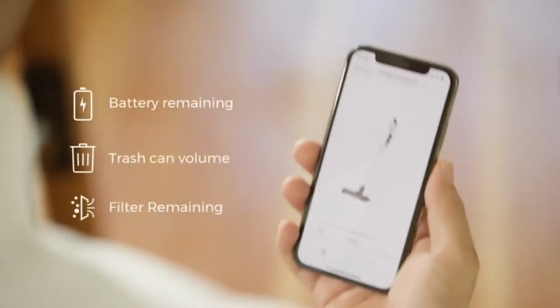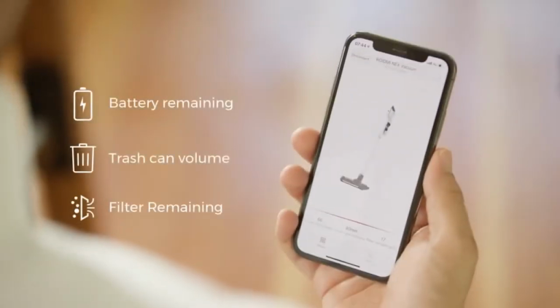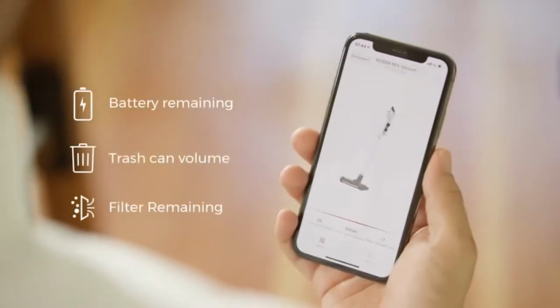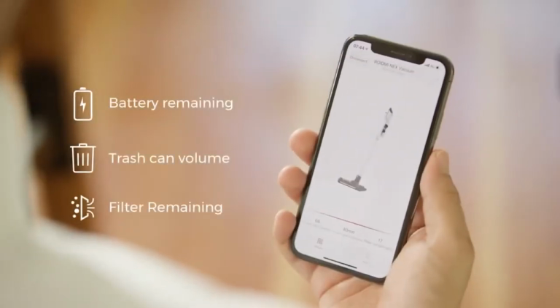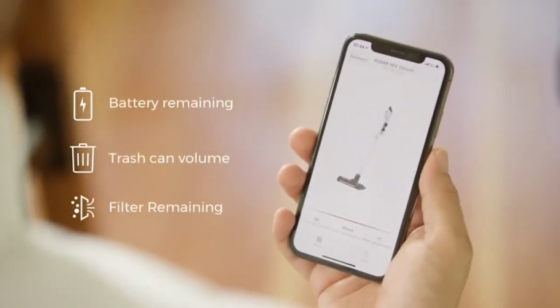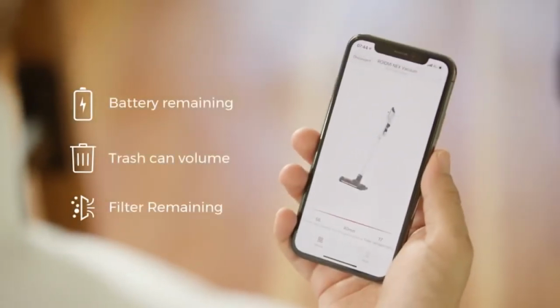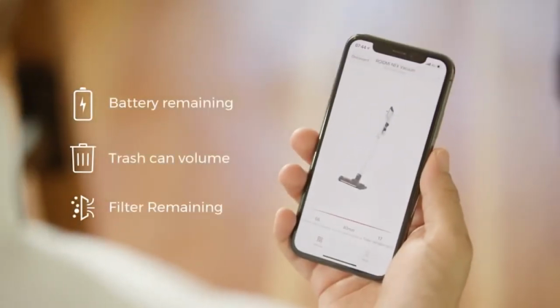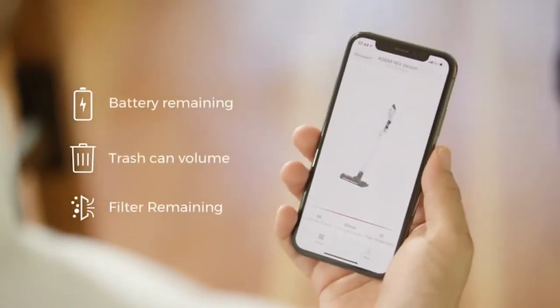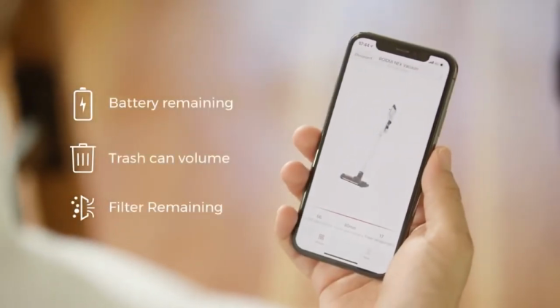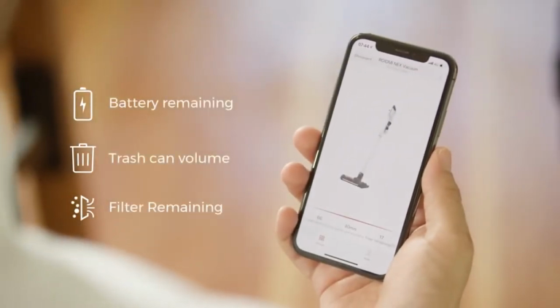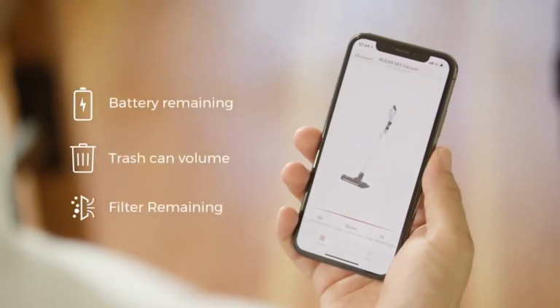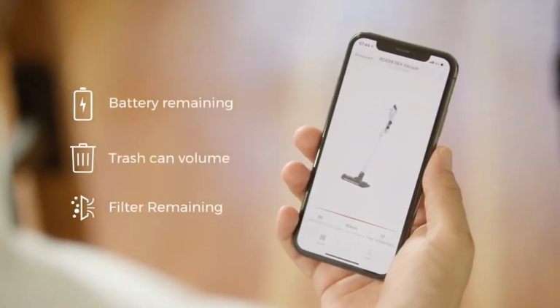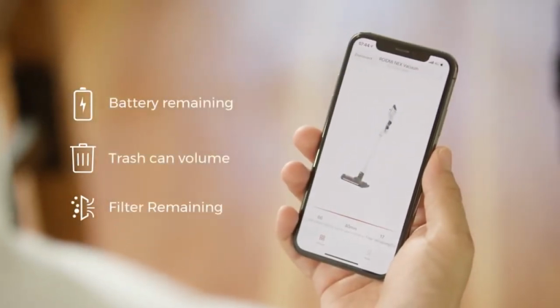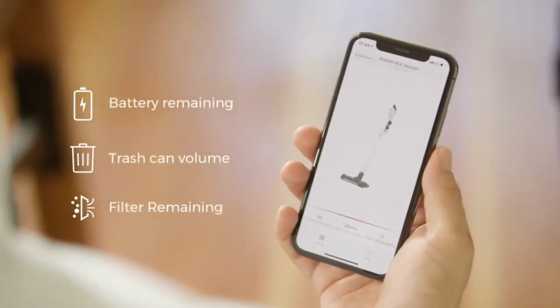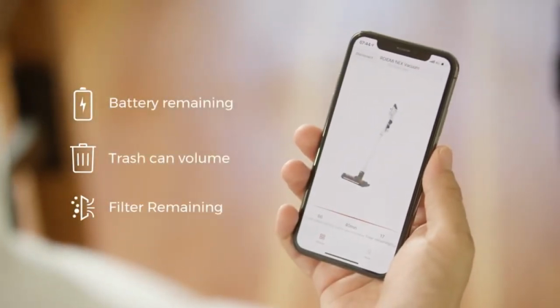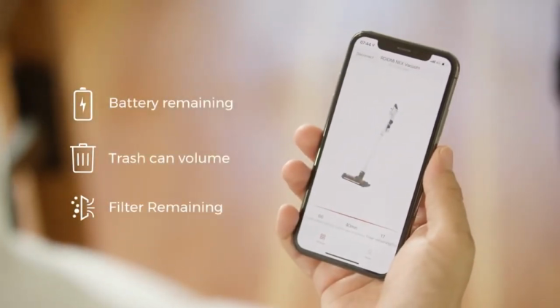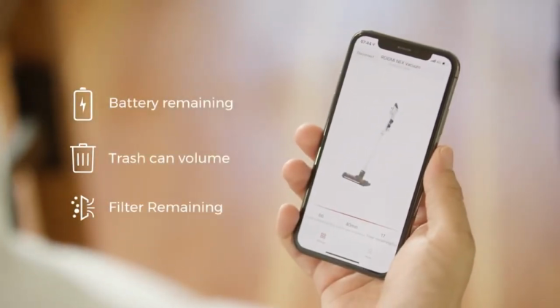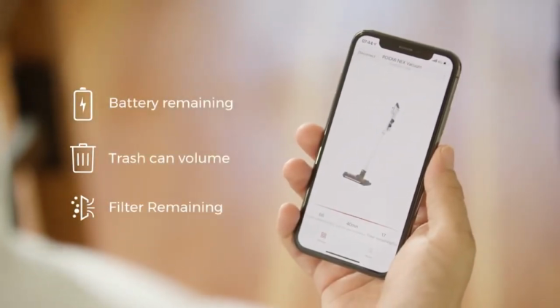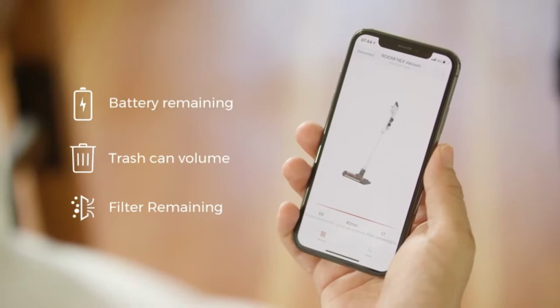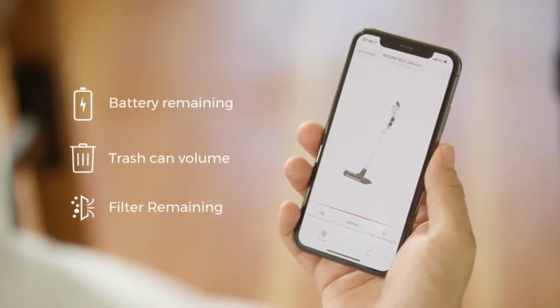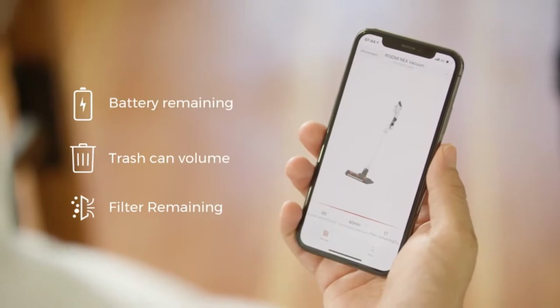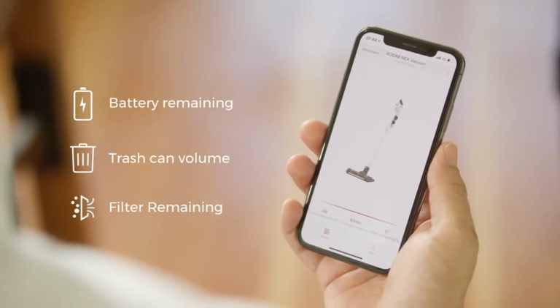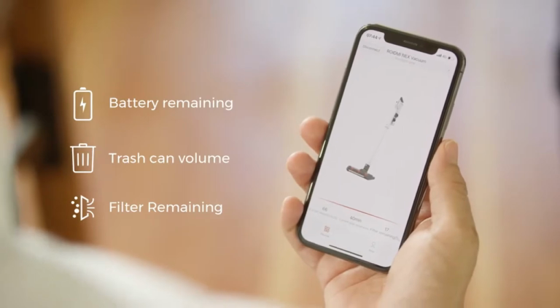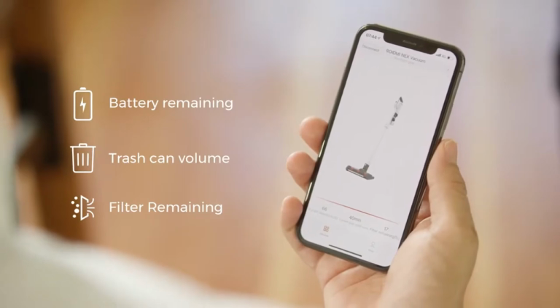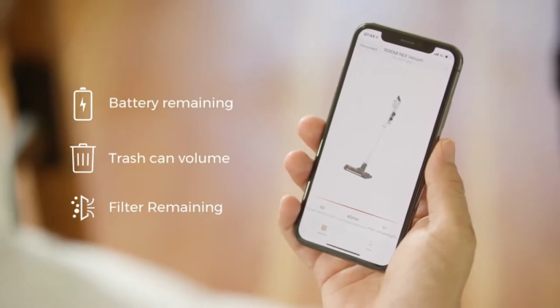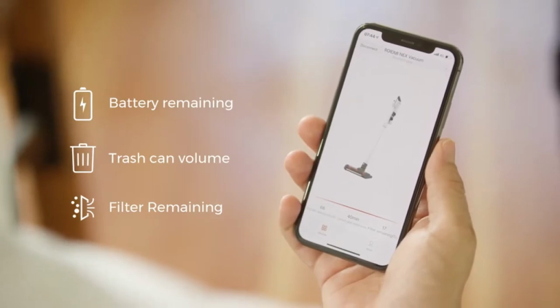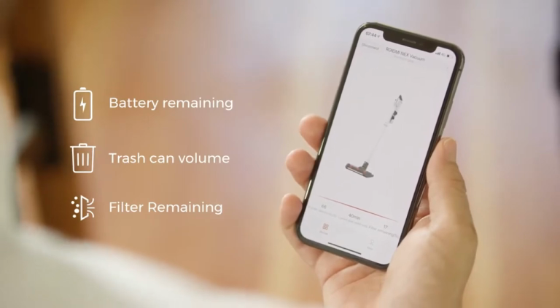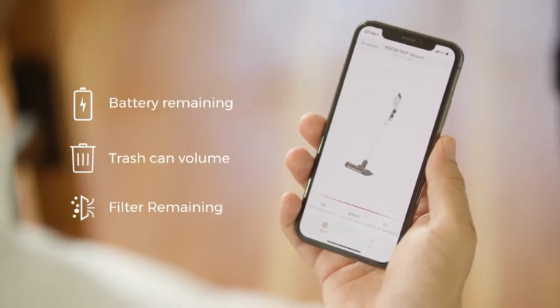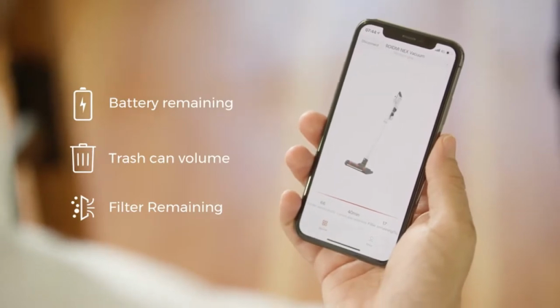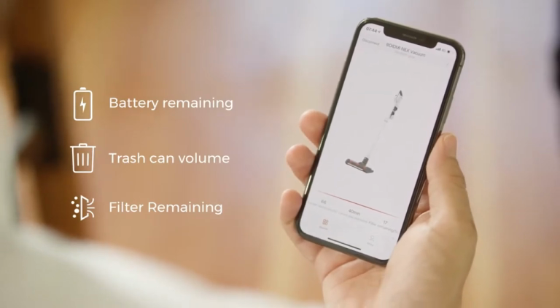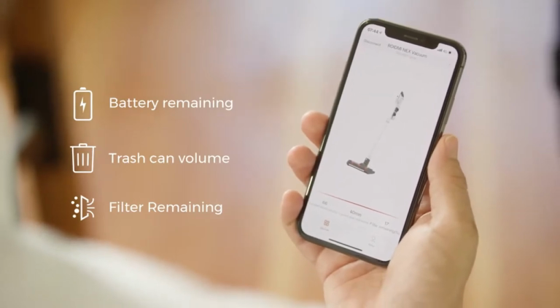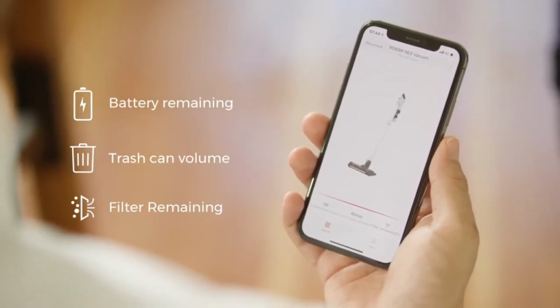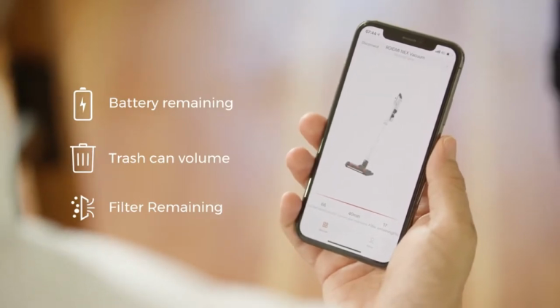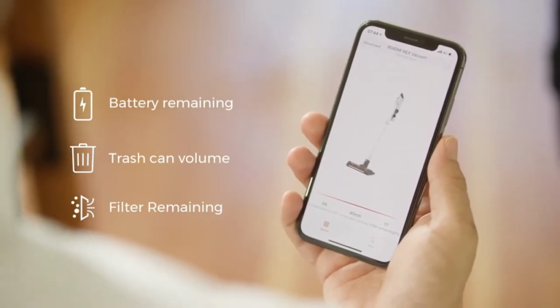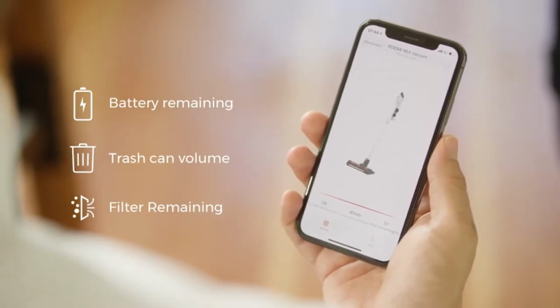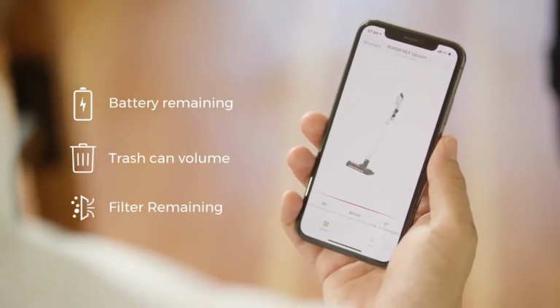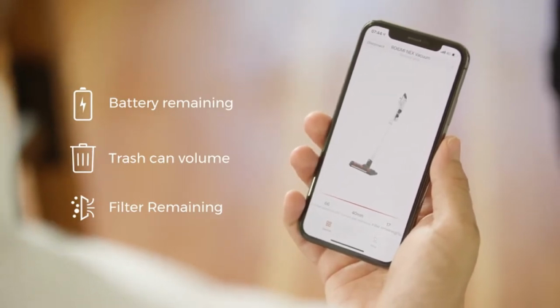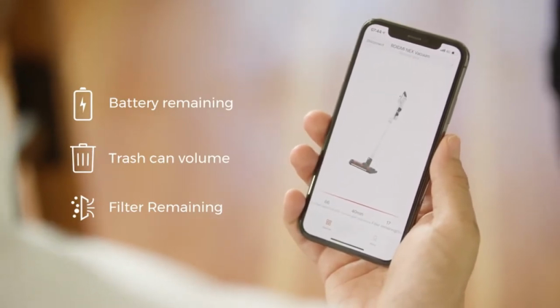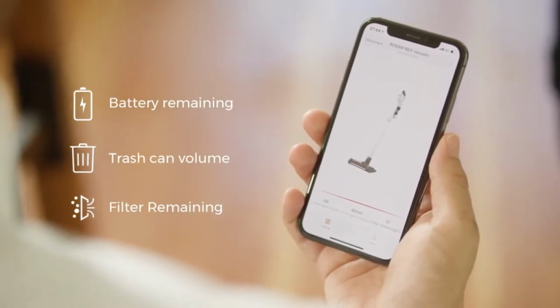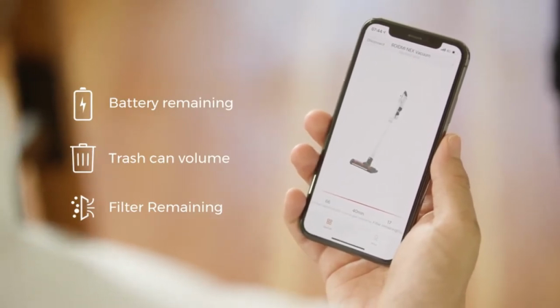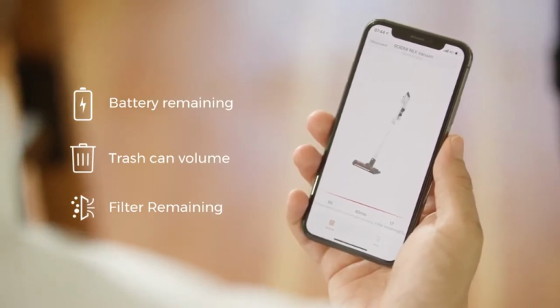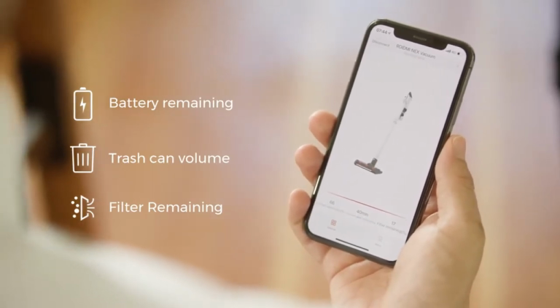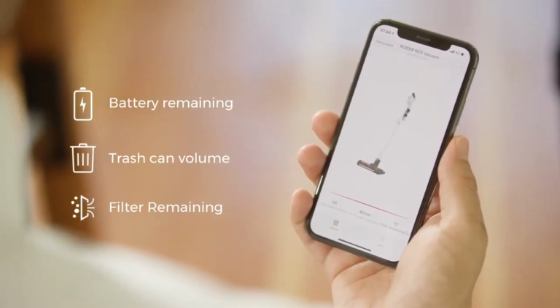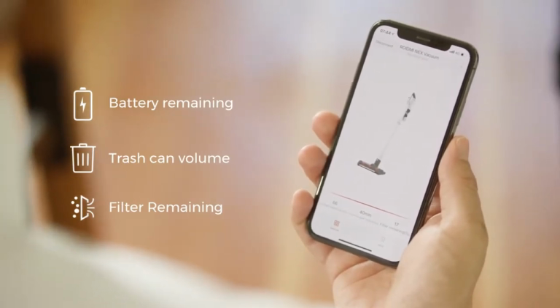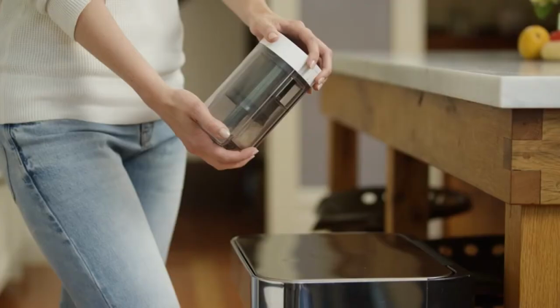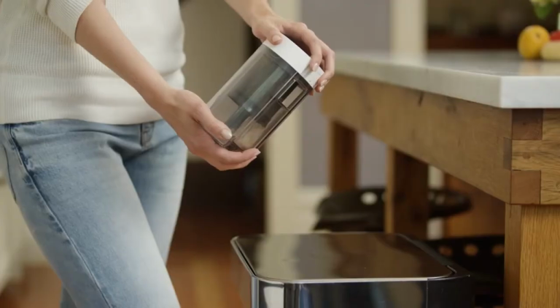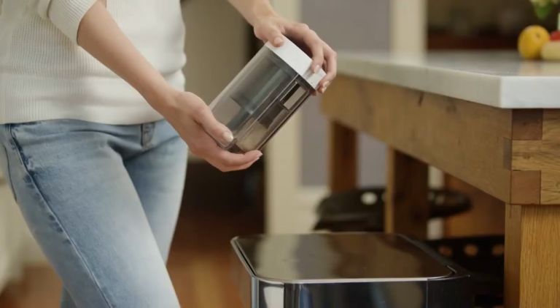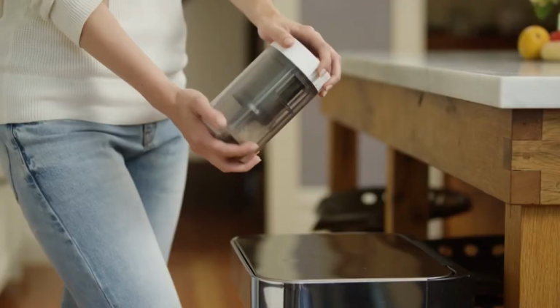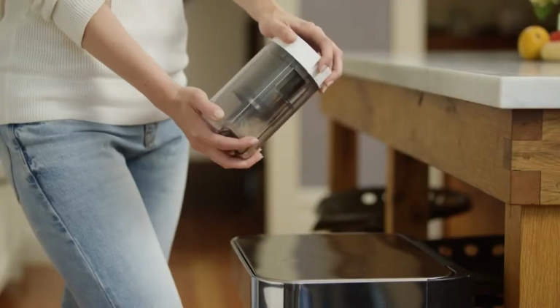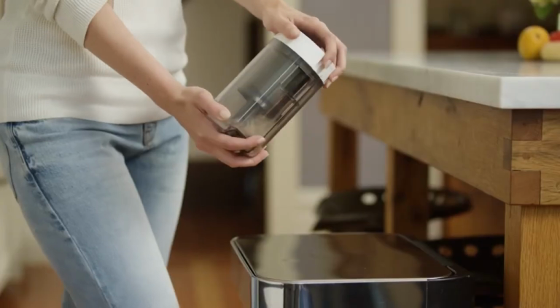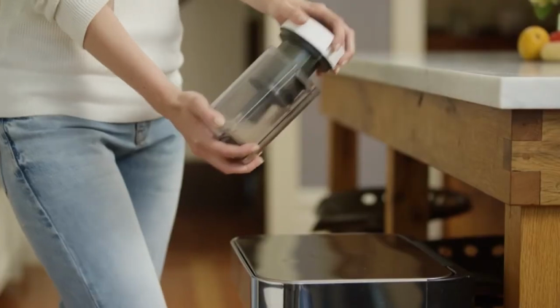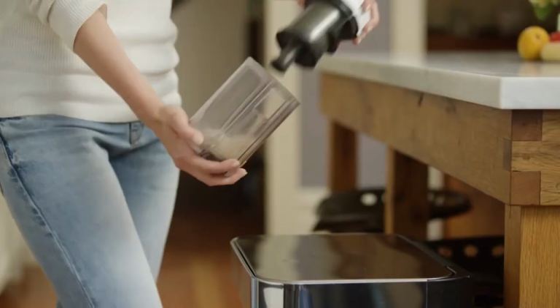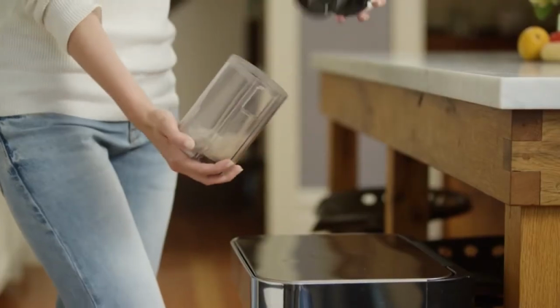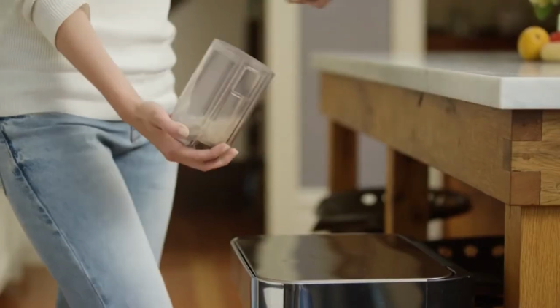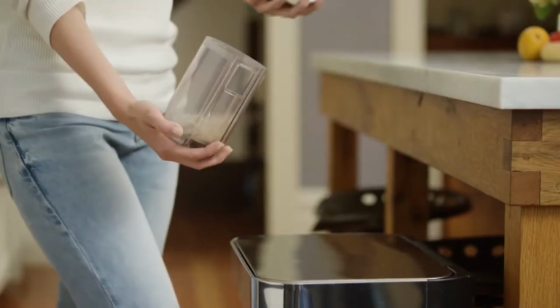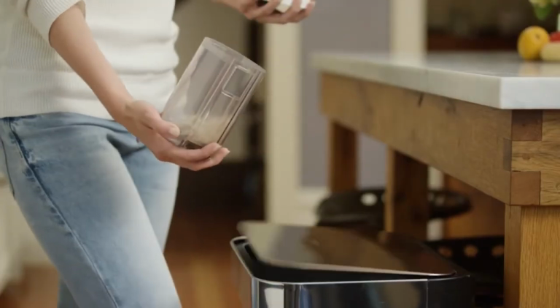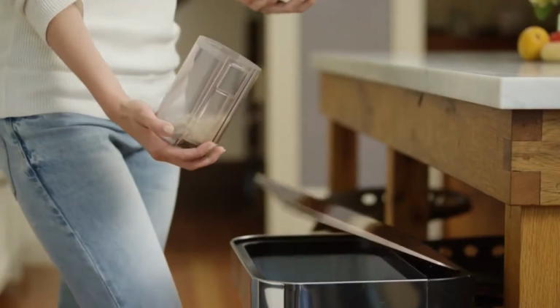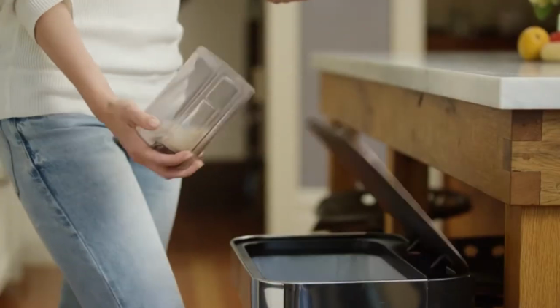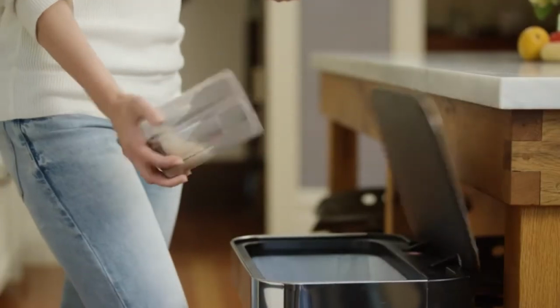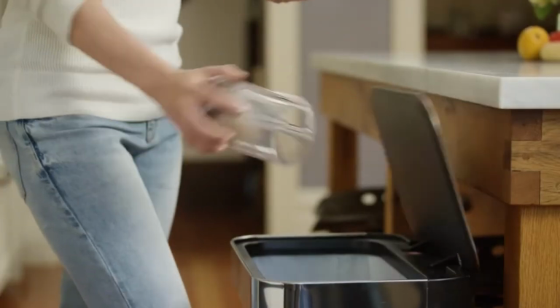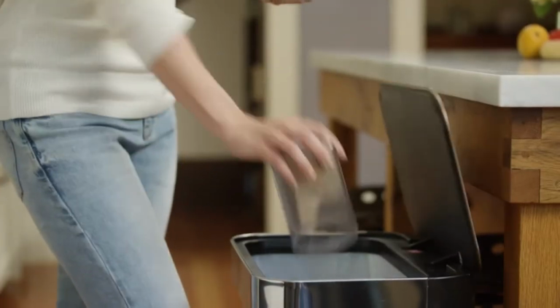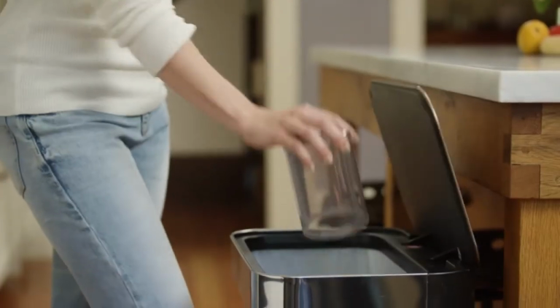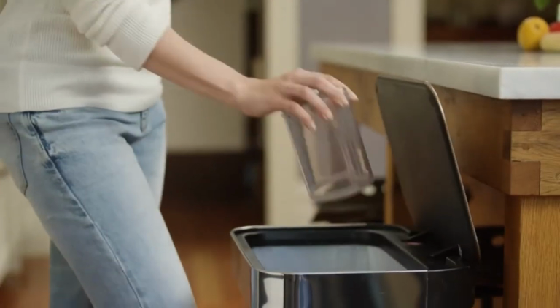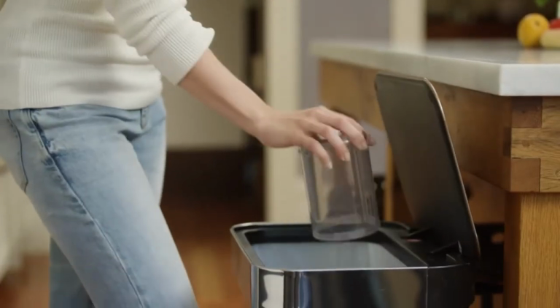The intelligent app control notifies you when the filter needs changing, how much battery power is left, and reminds you when the dust bin is full.